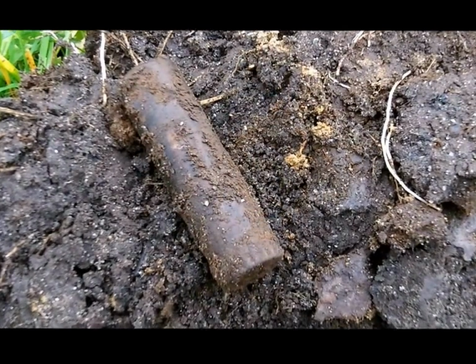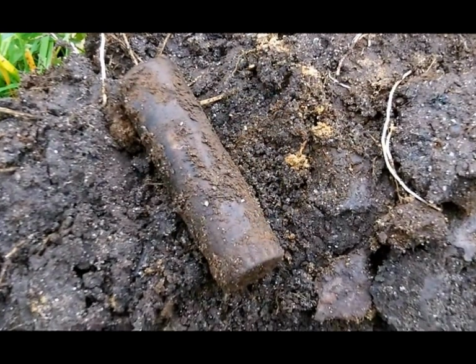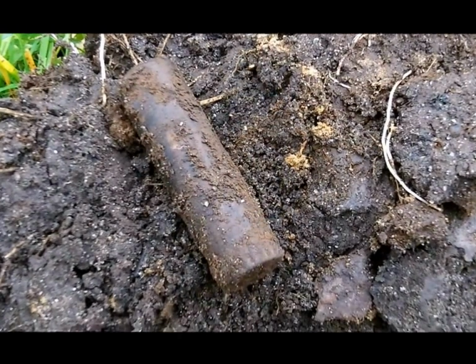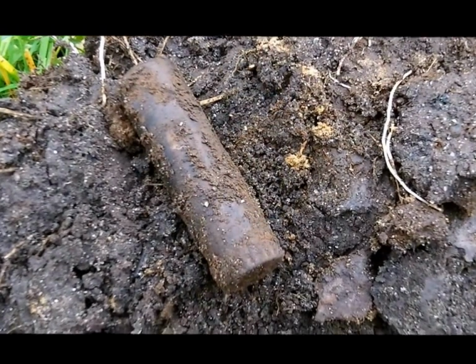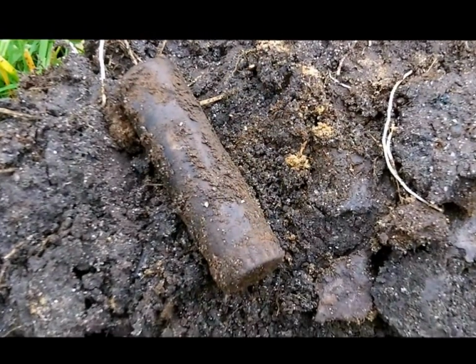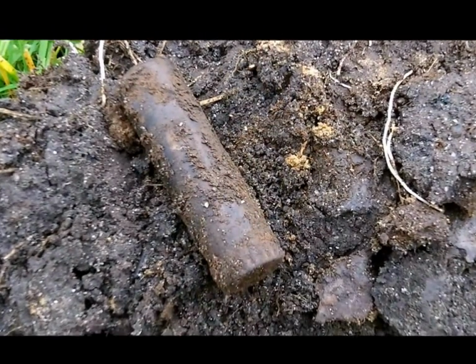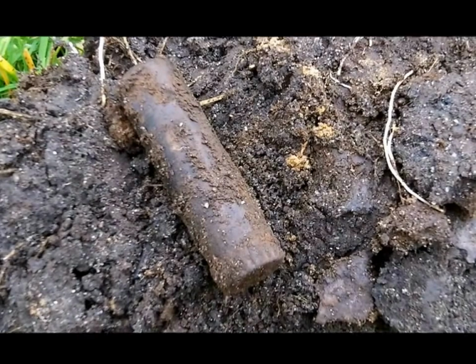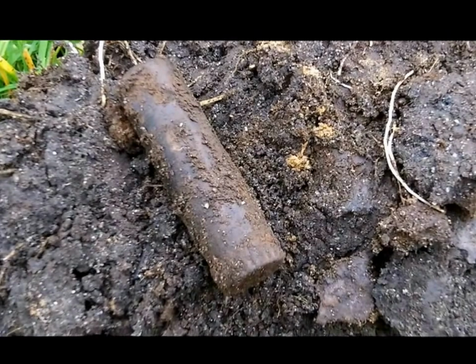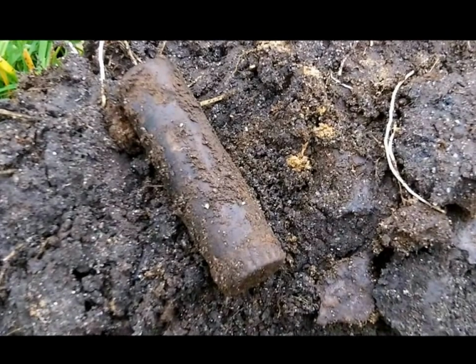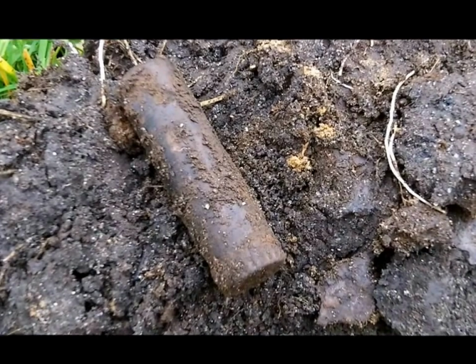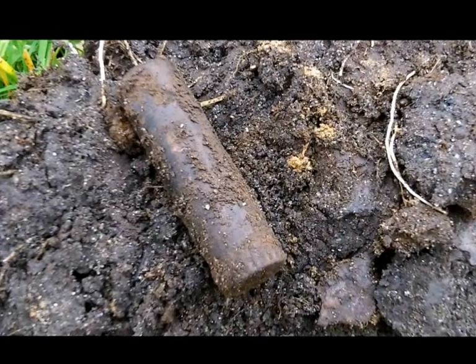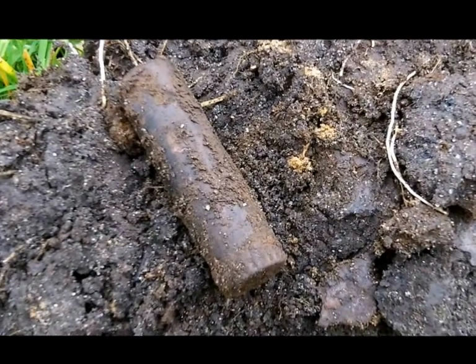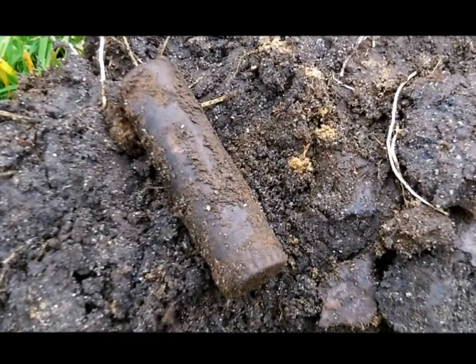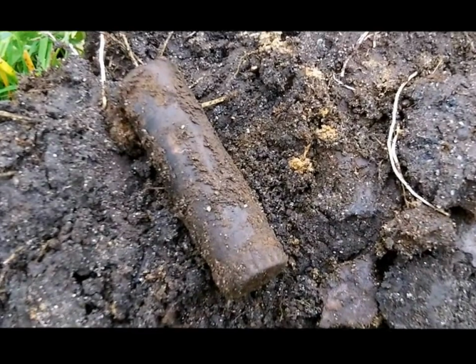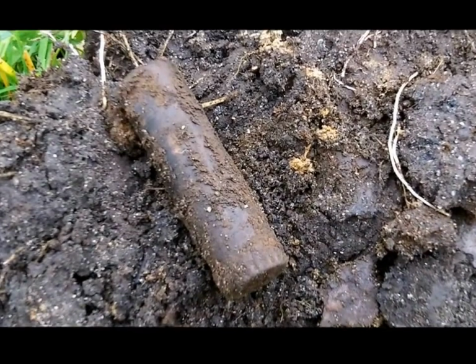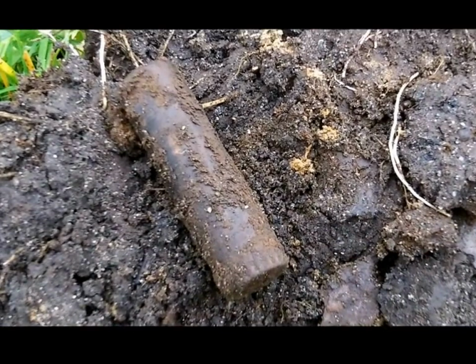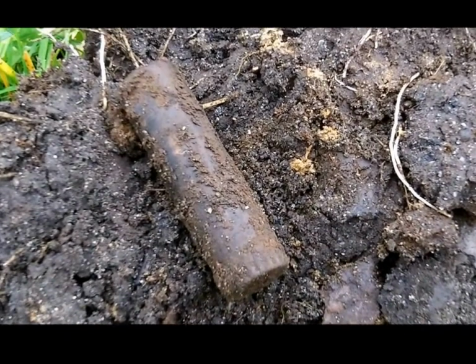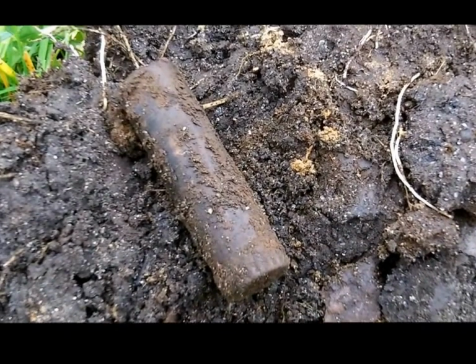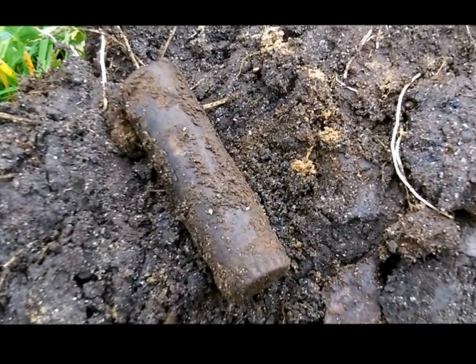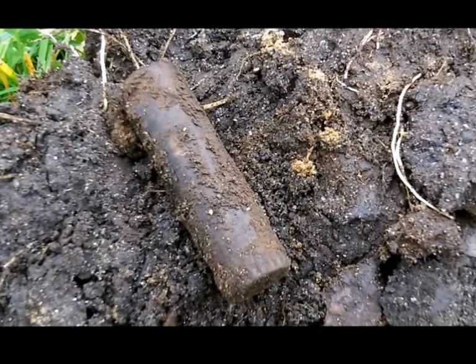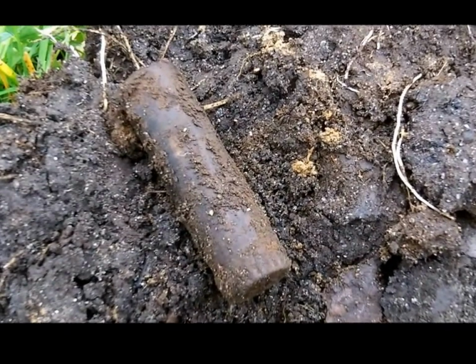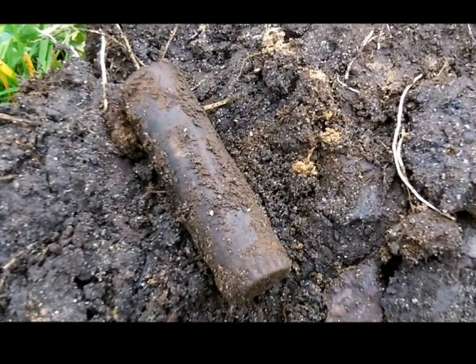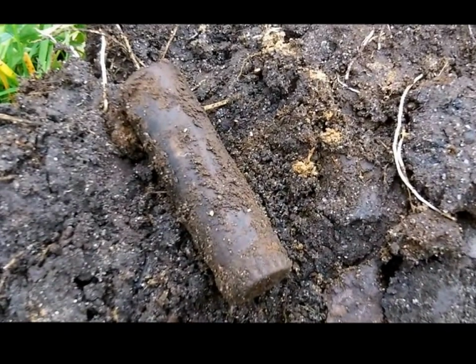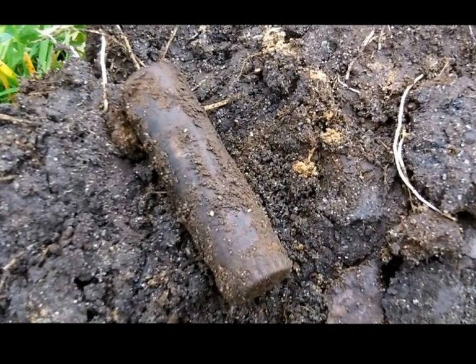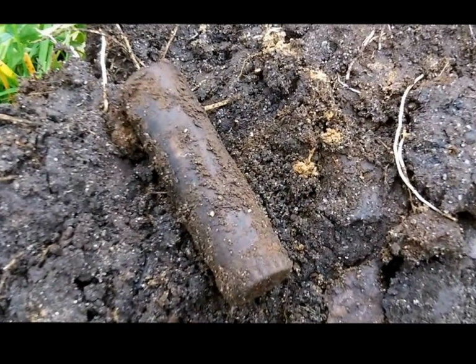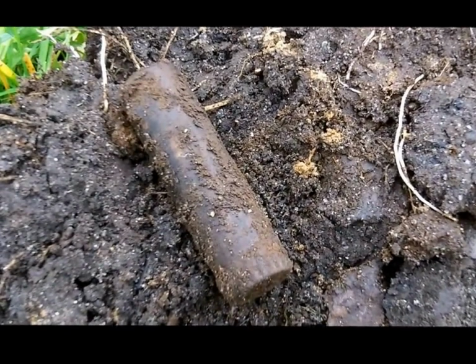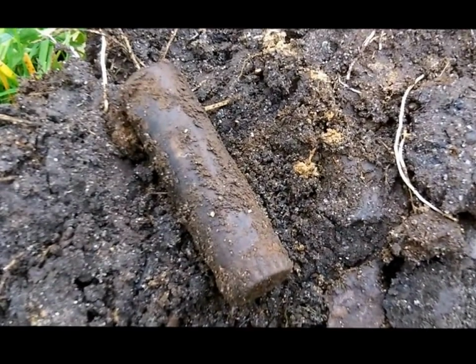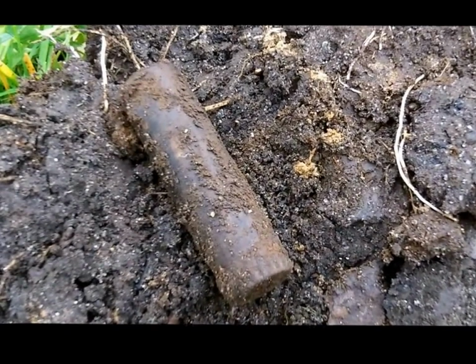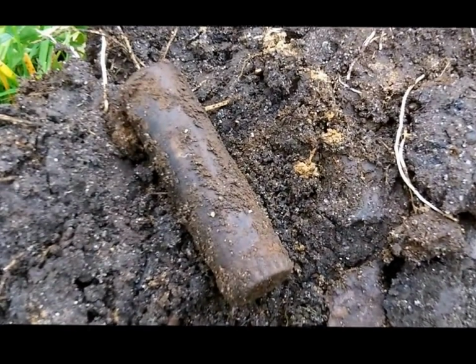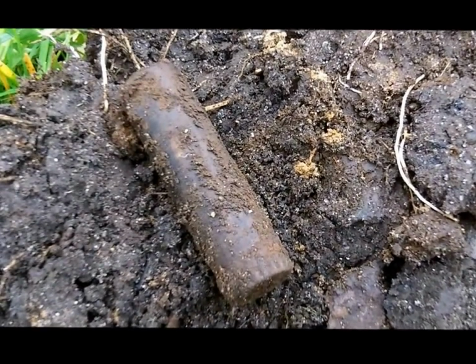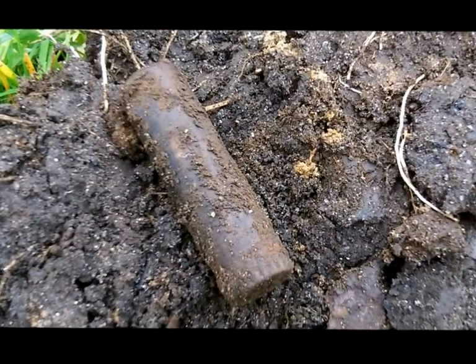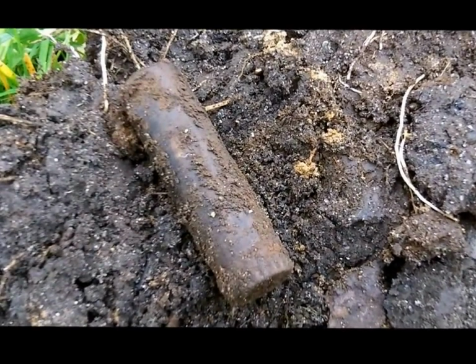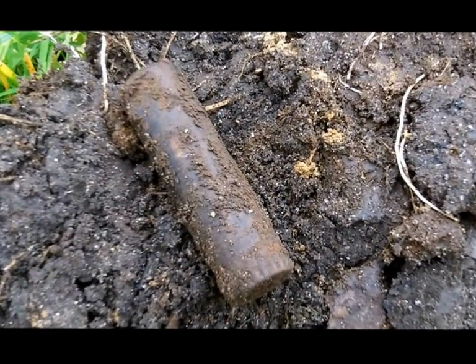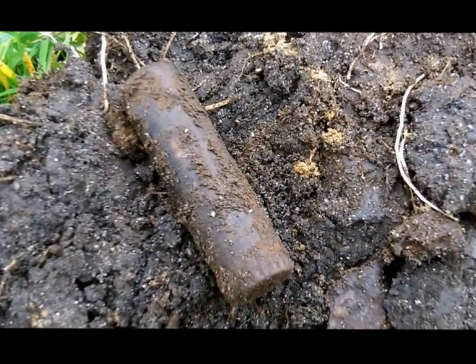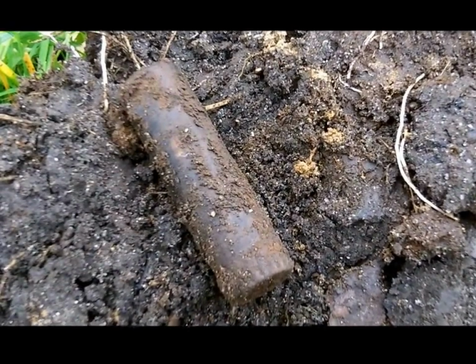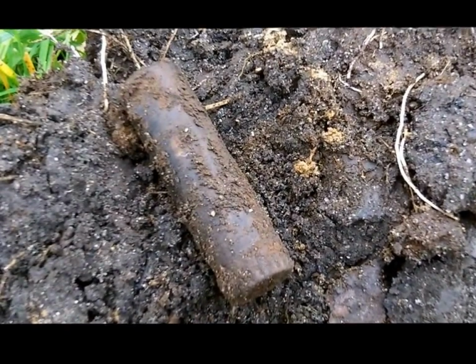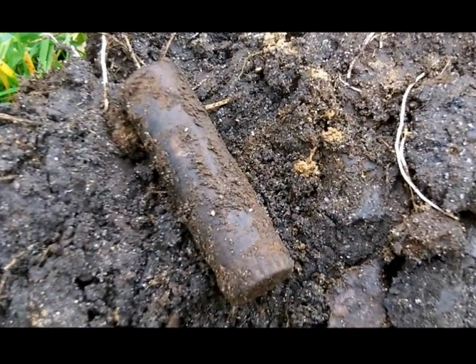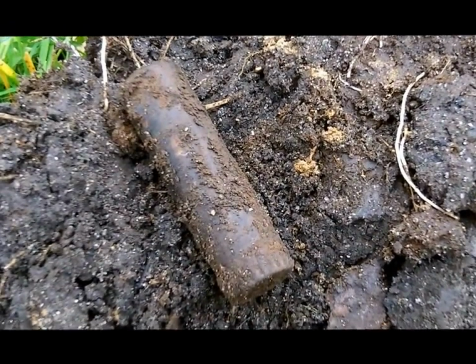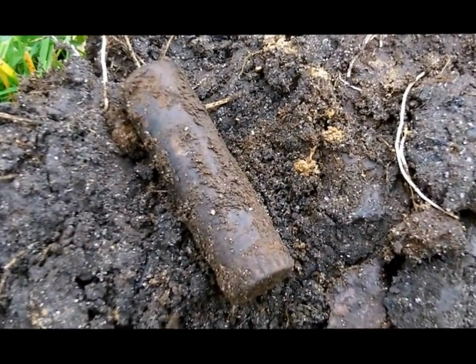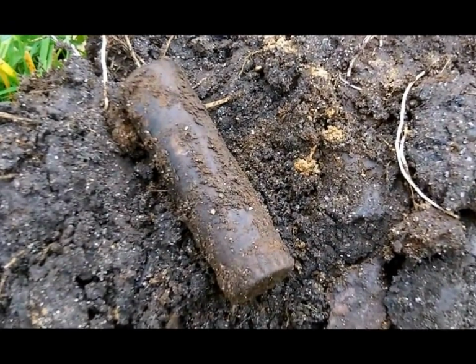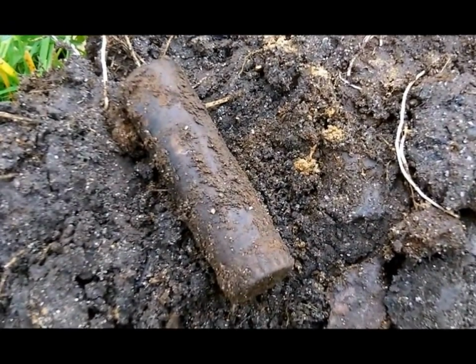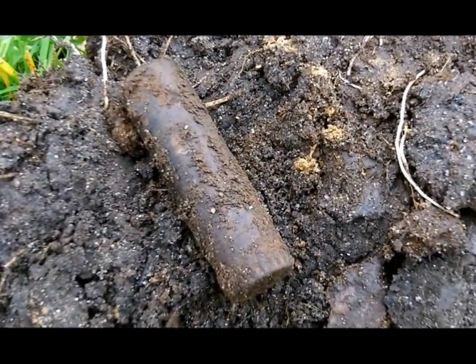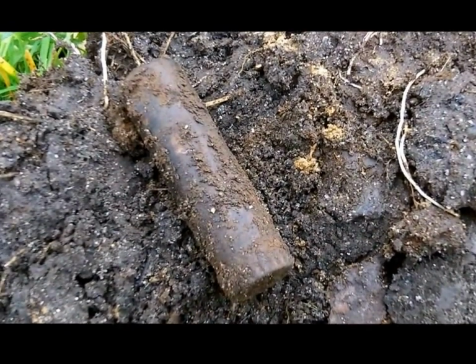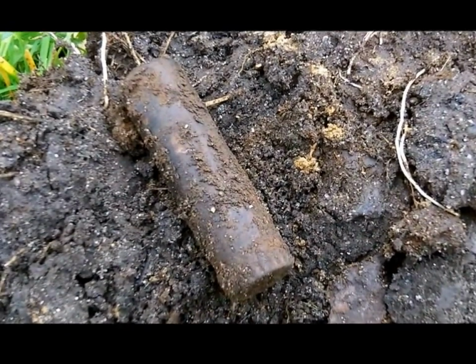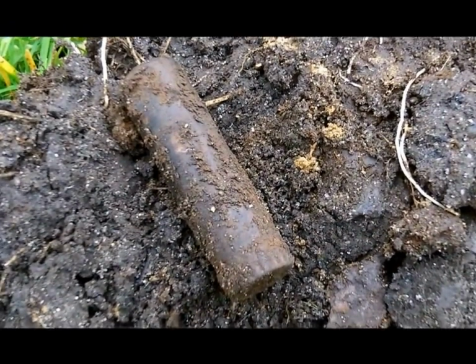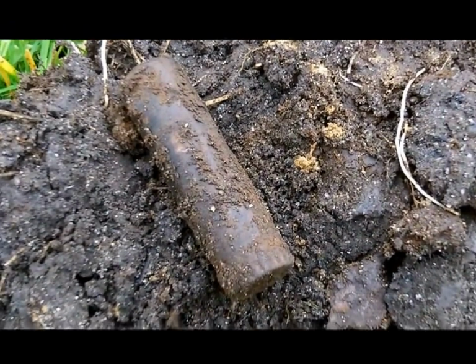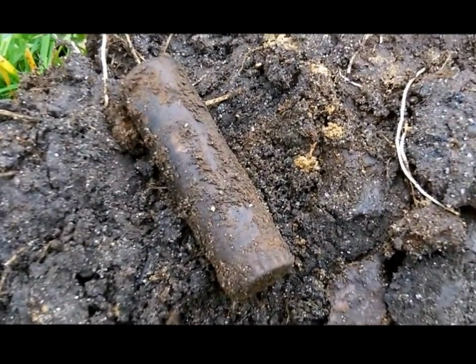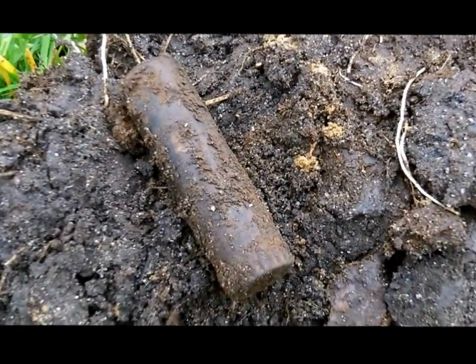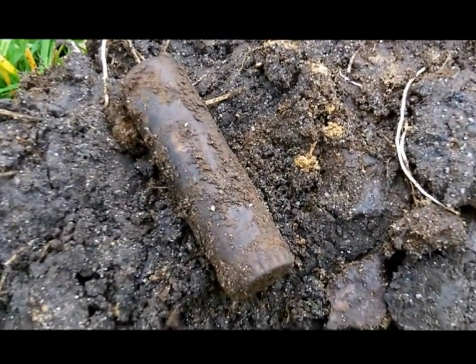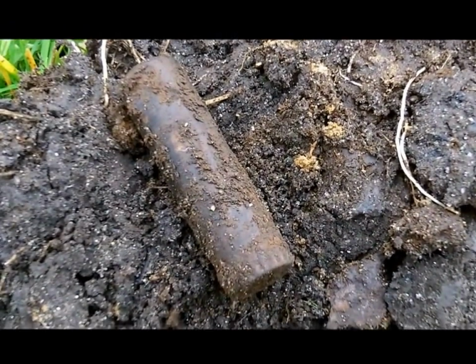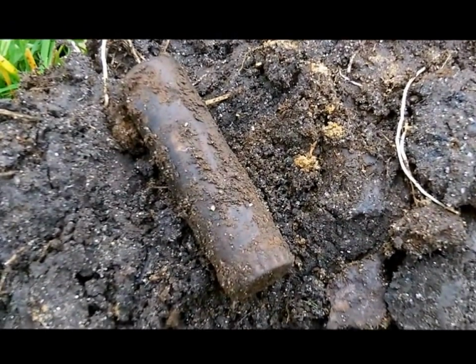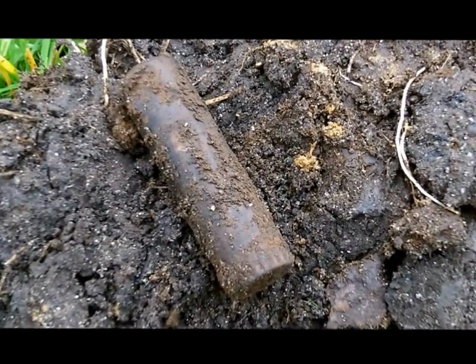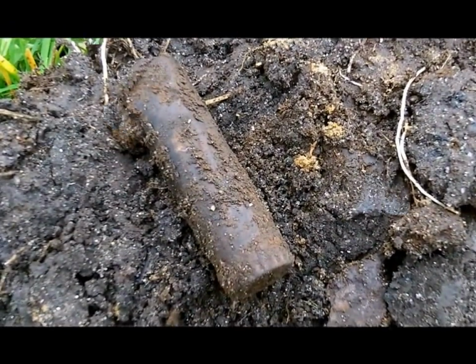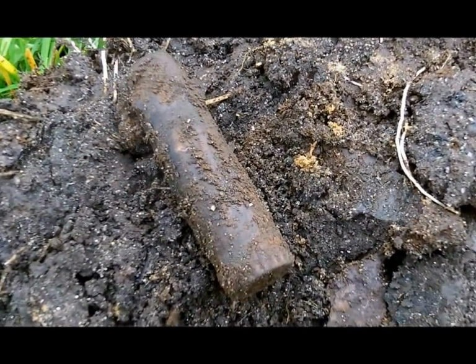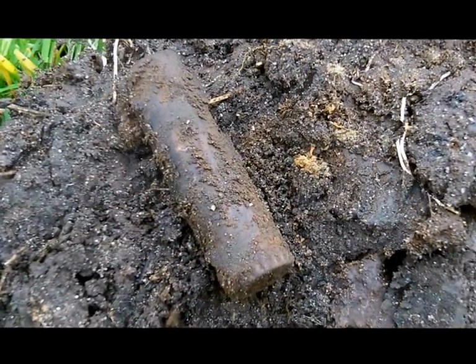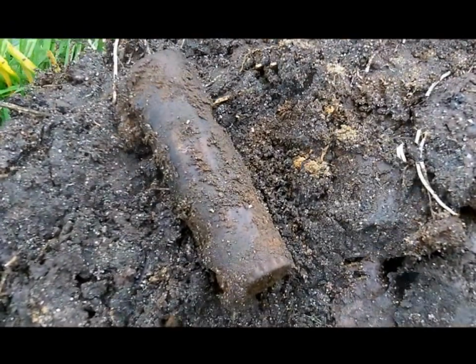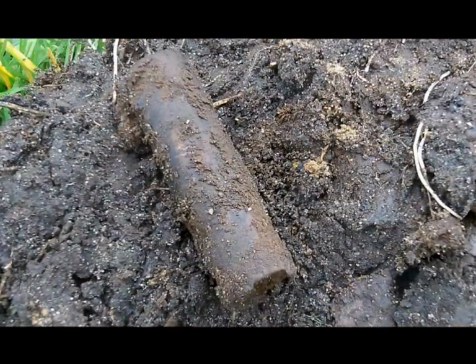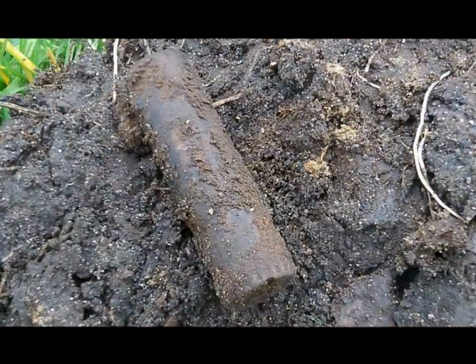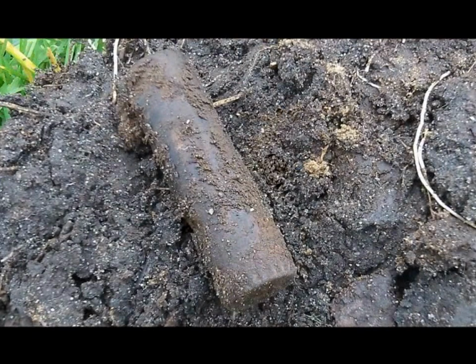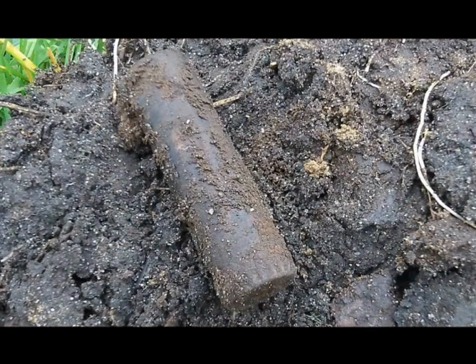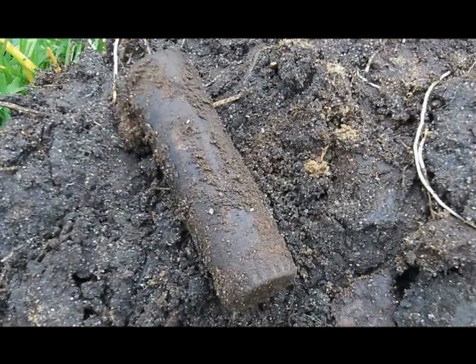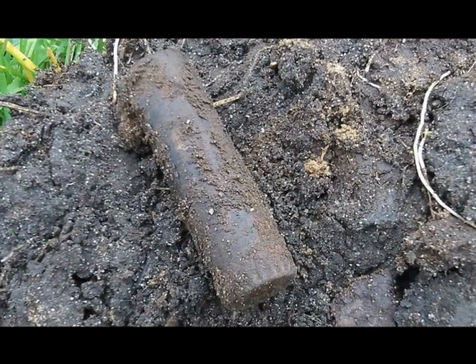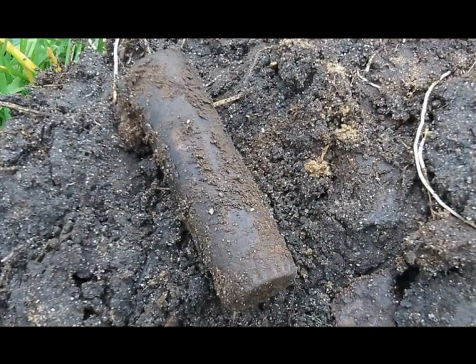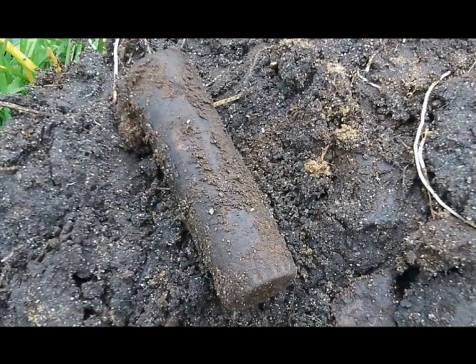Just dug up a lipstick tube. This place is getting interesting this morning — a little bit of everything.